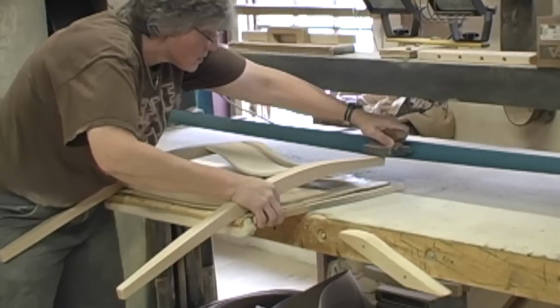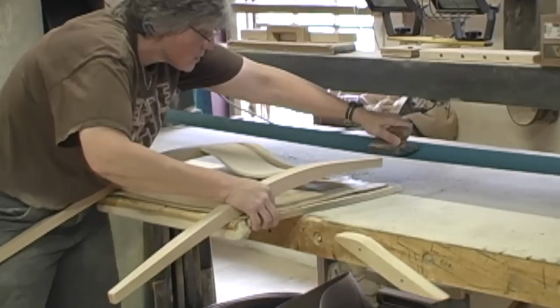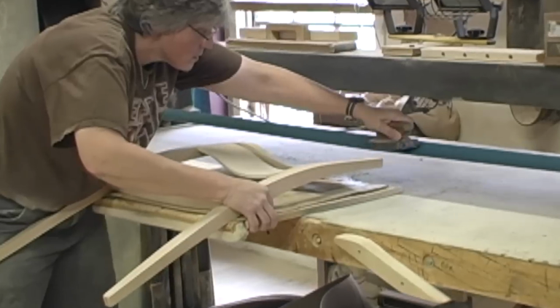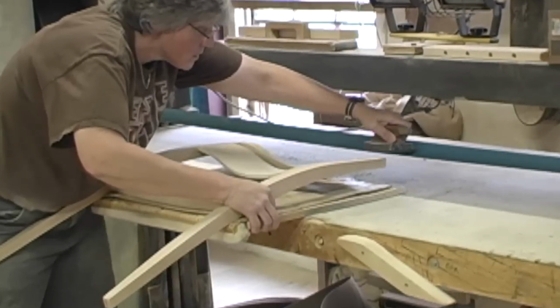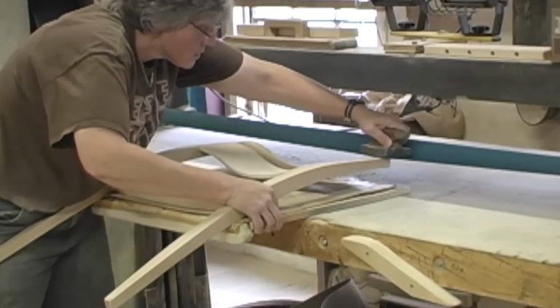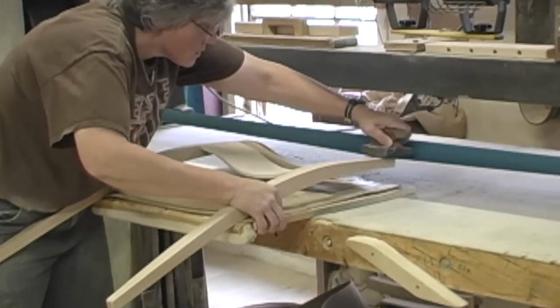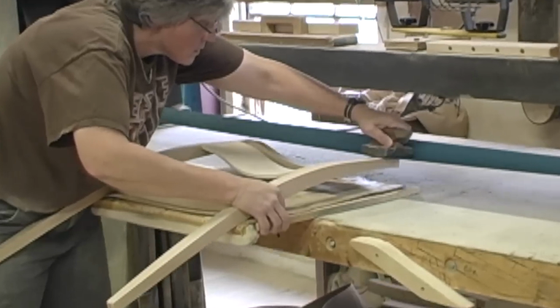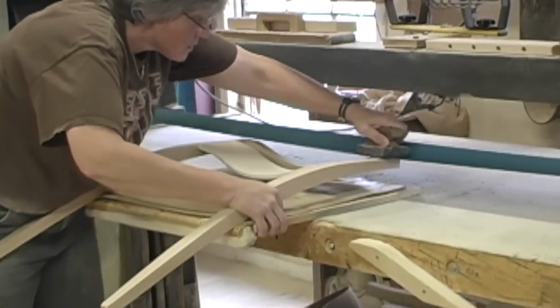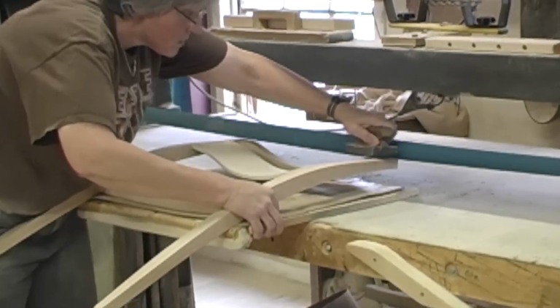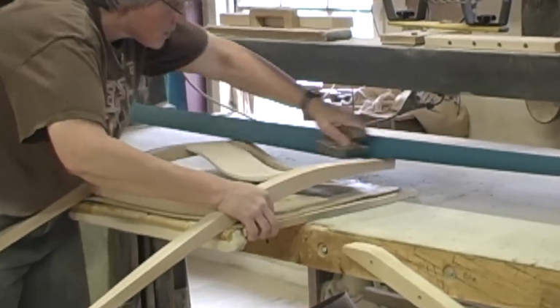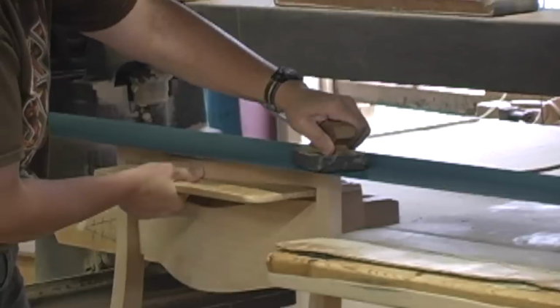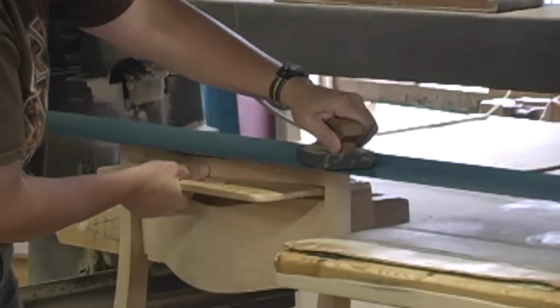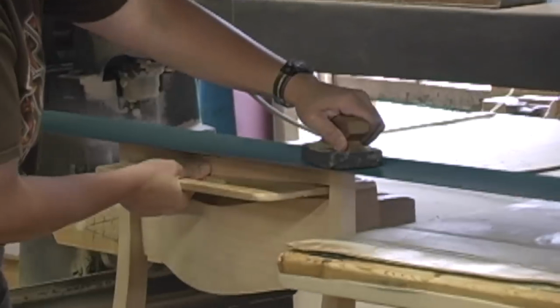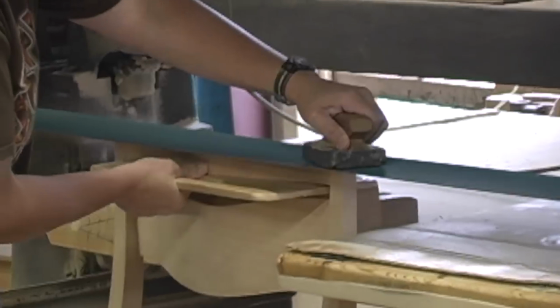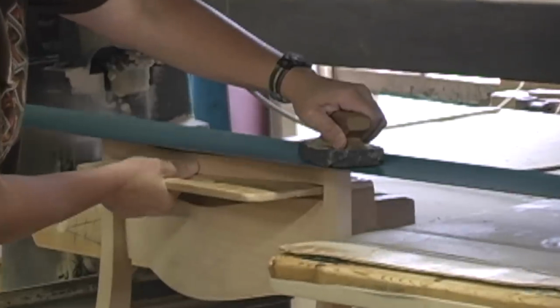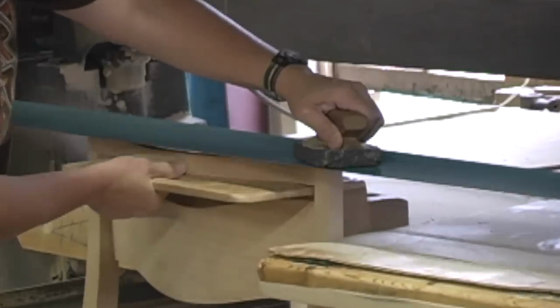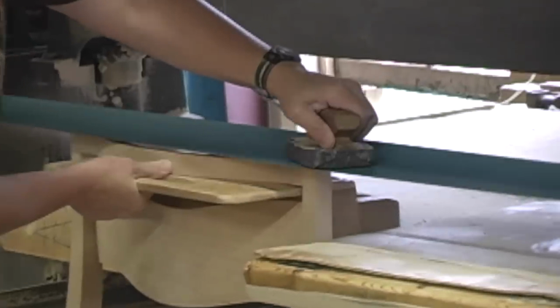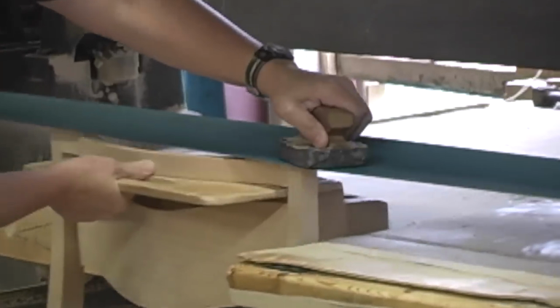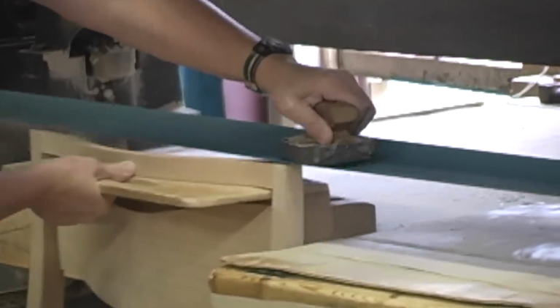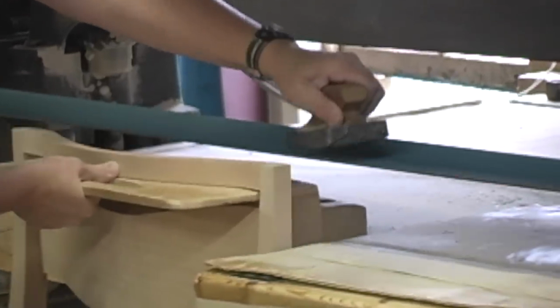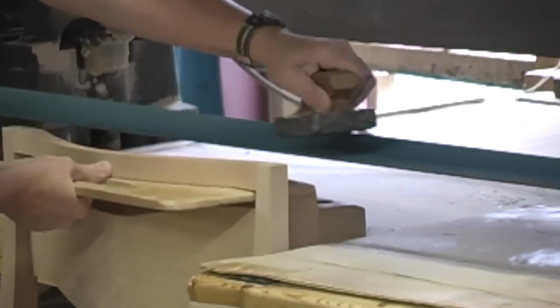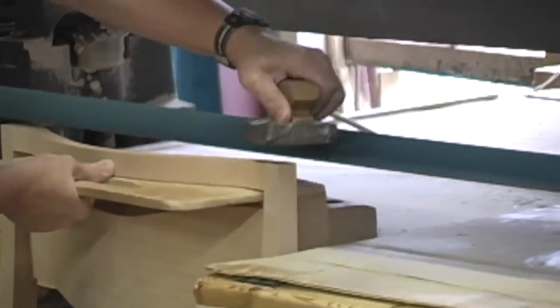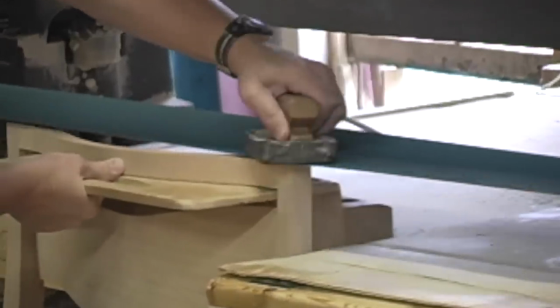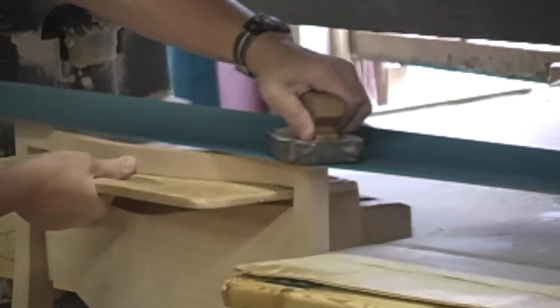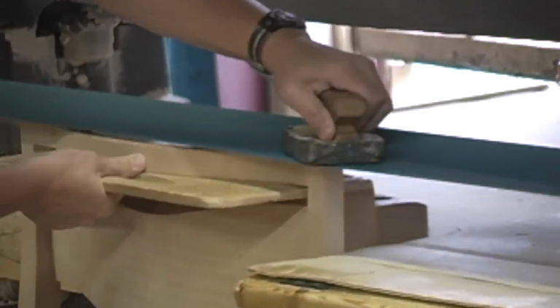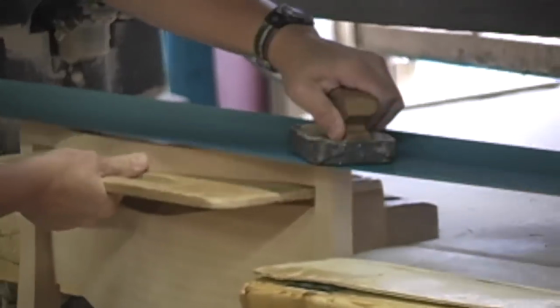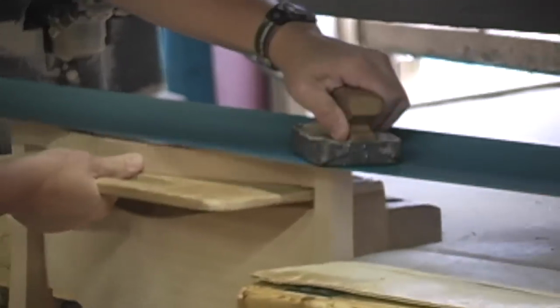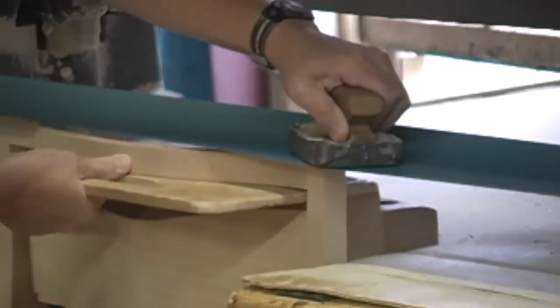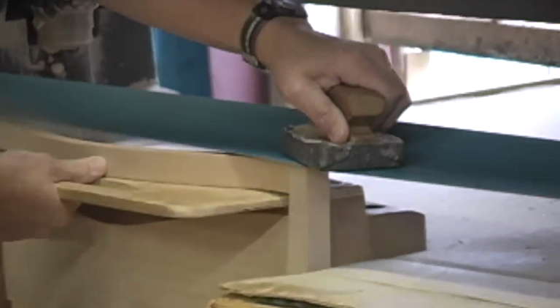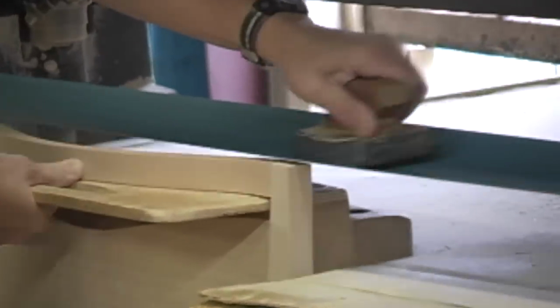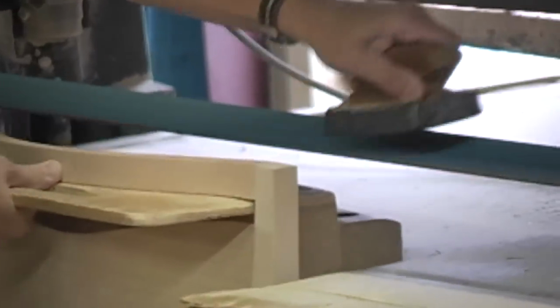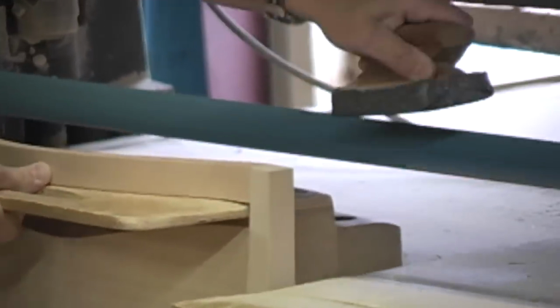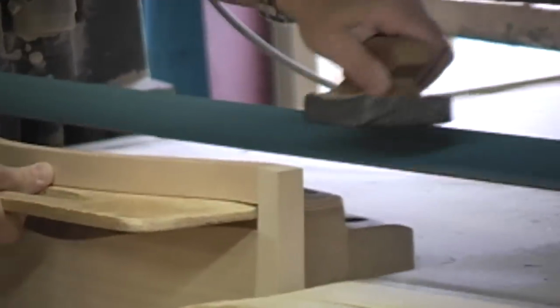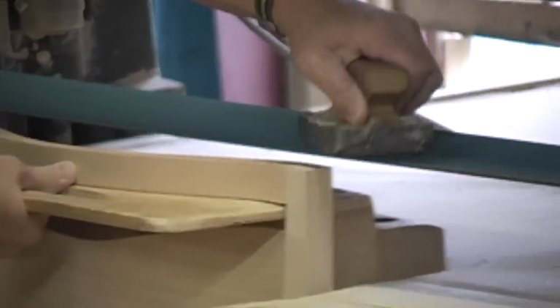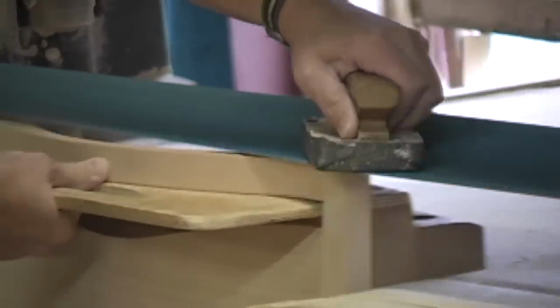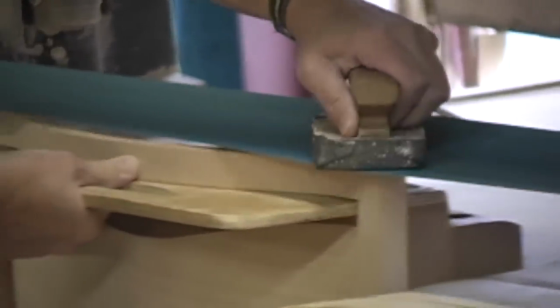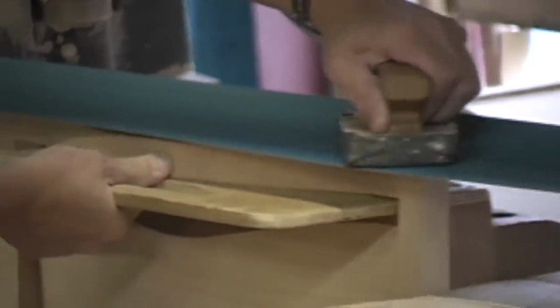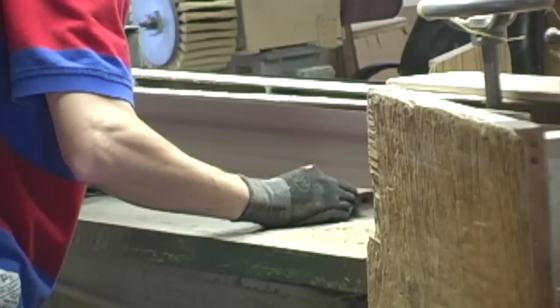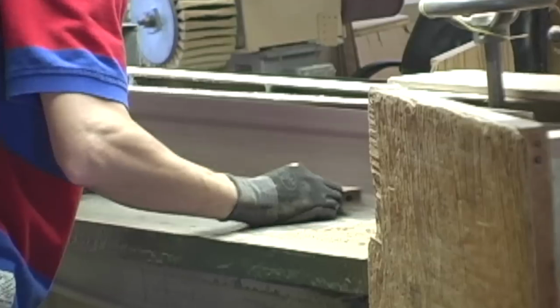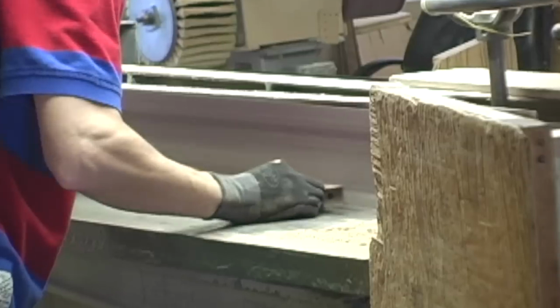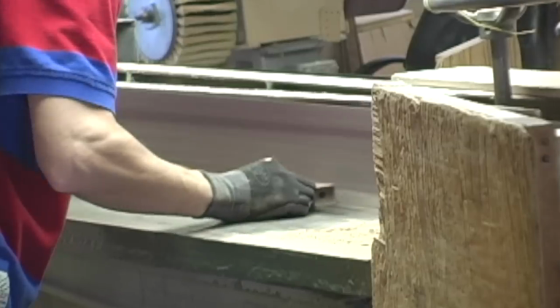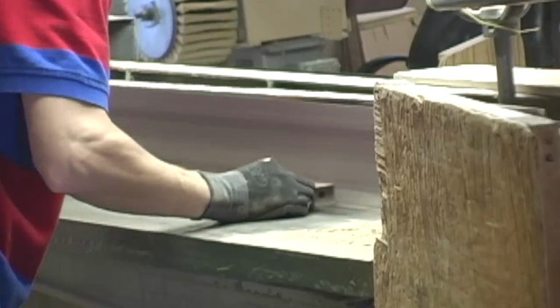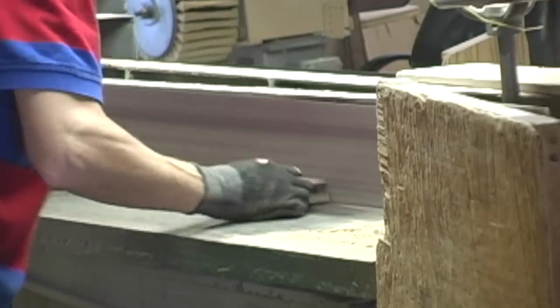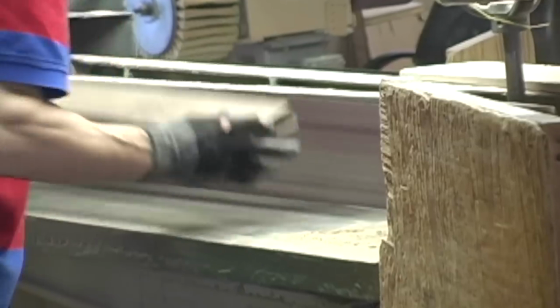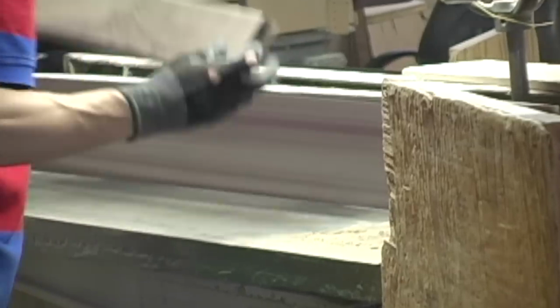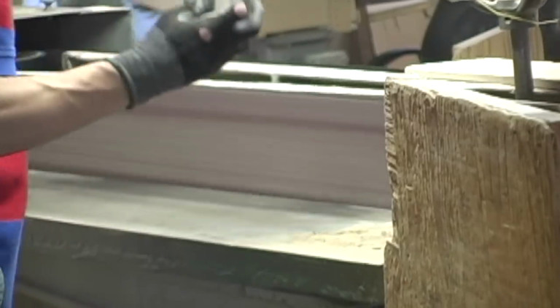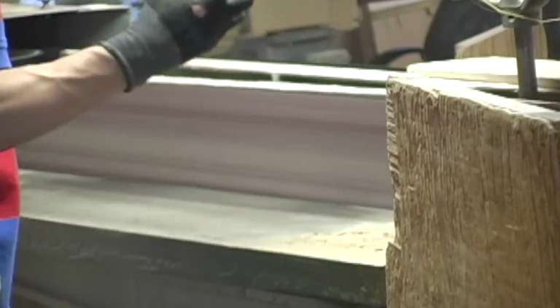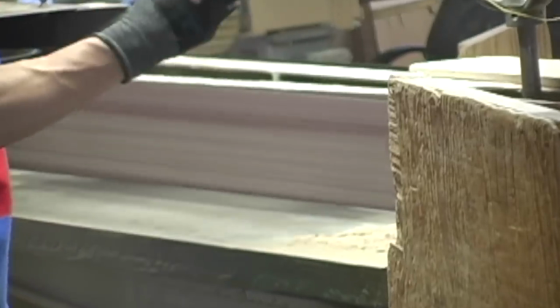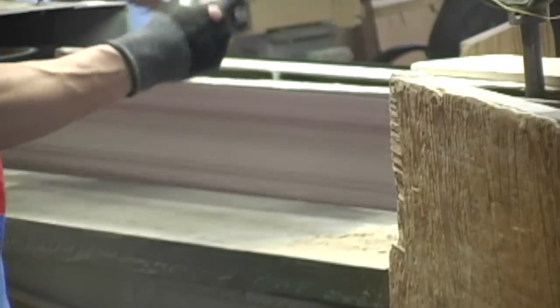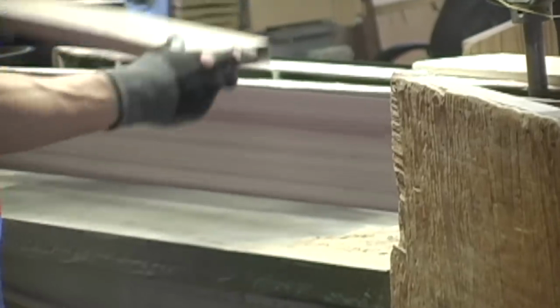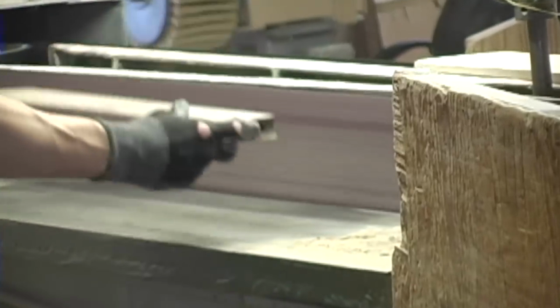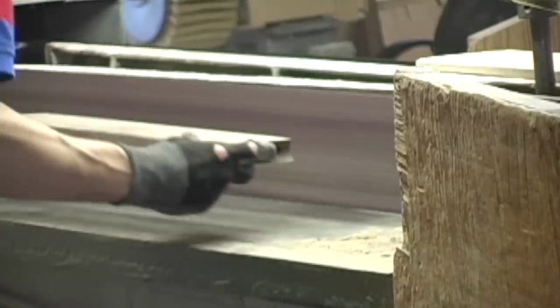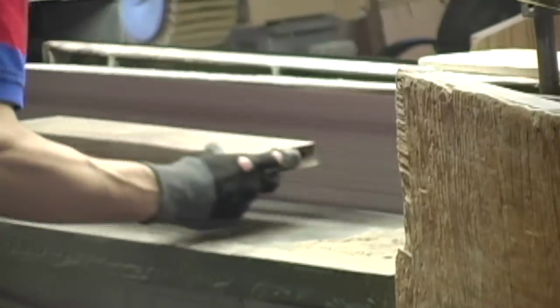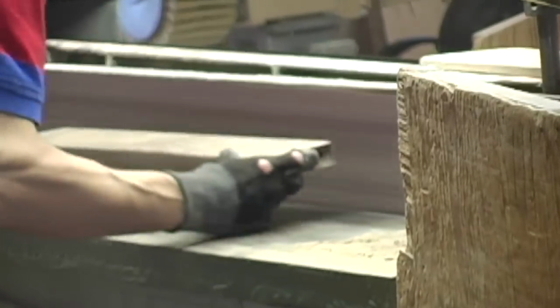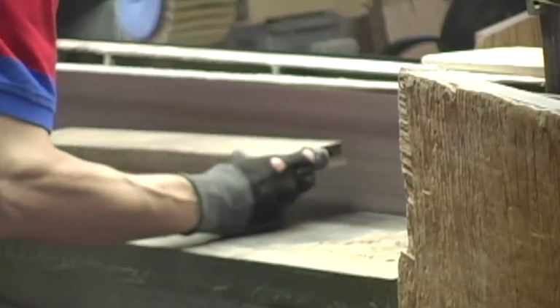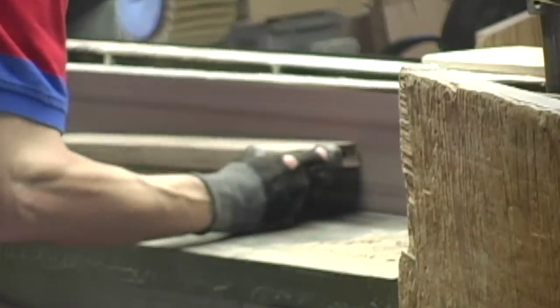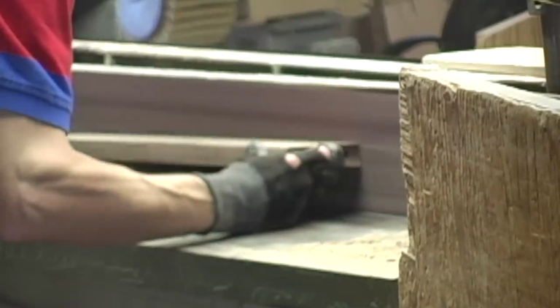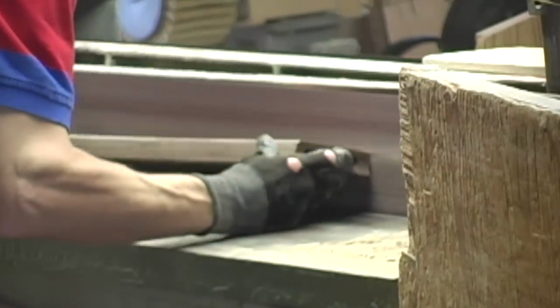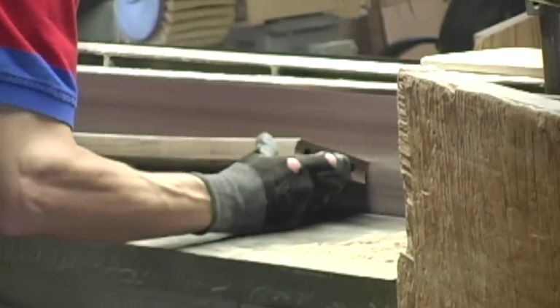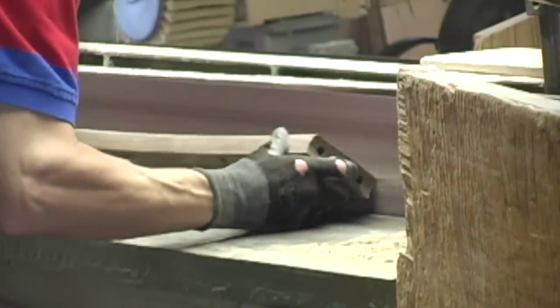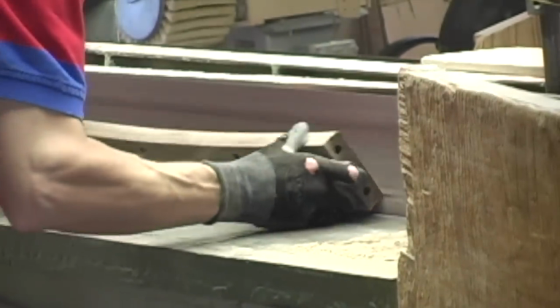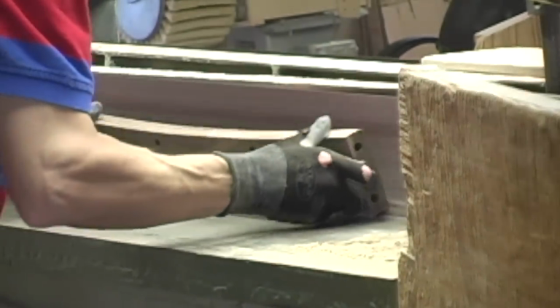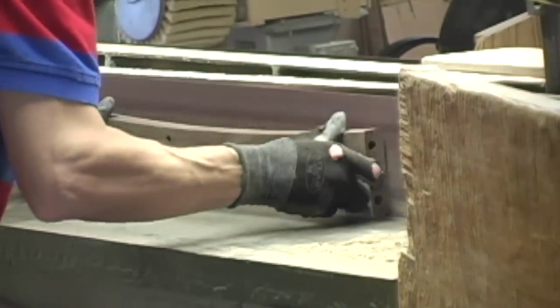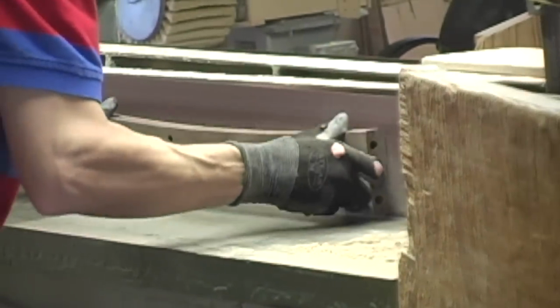It is this meticulous attention to detail and rigorous standards that give Fancher chairs a world-class reputation. Simply put, there's no better way to ensure a high-quality finish than to have perfectly sanded wood.